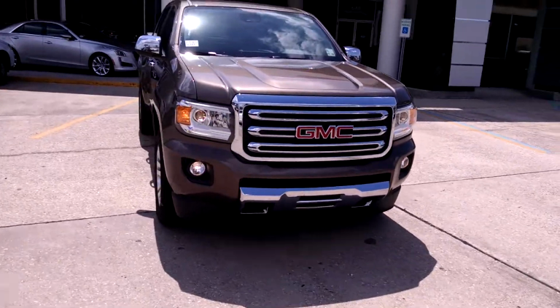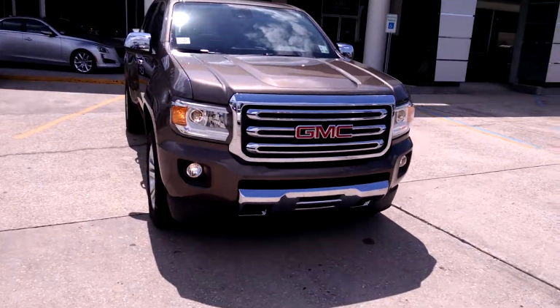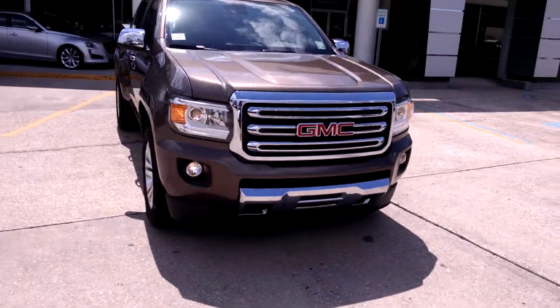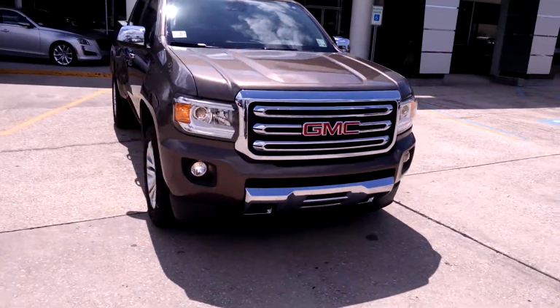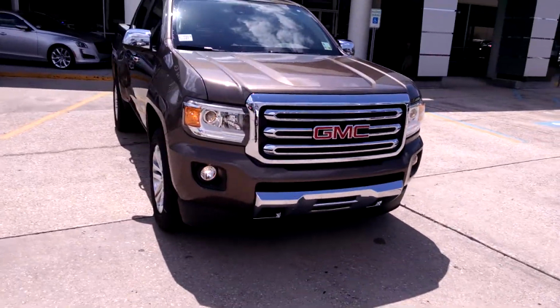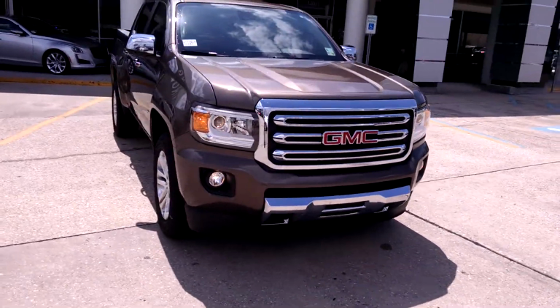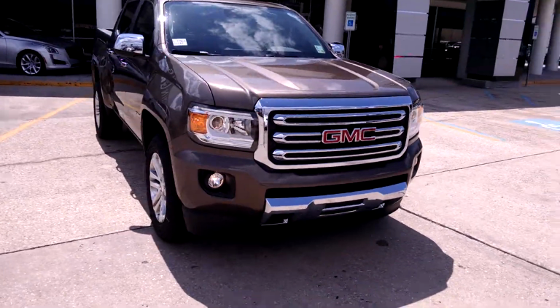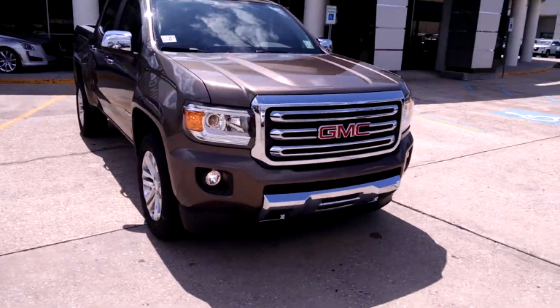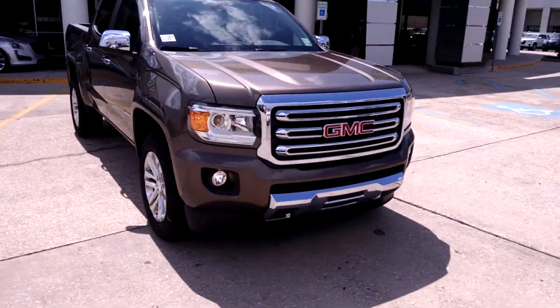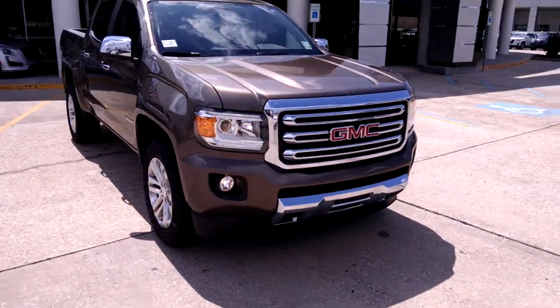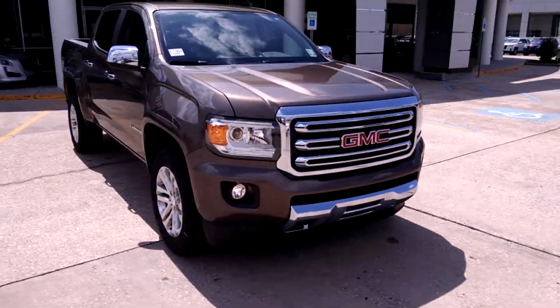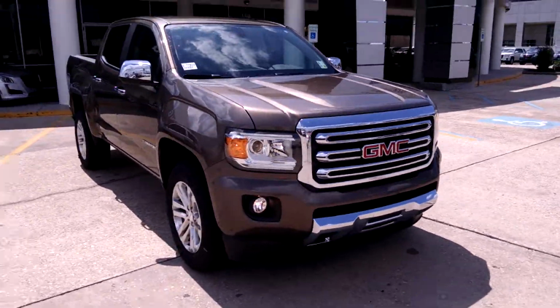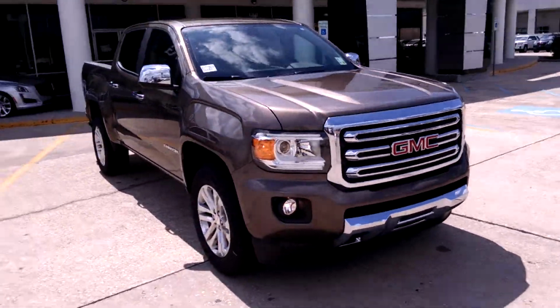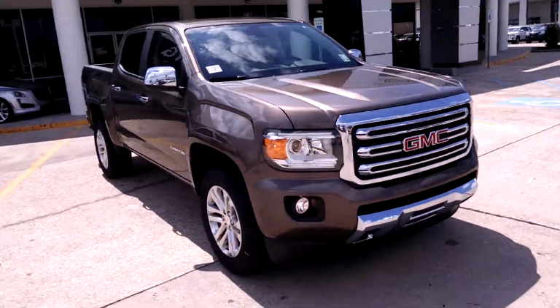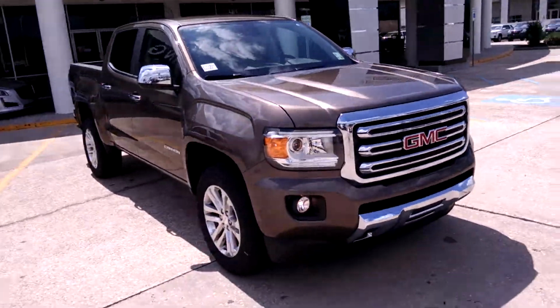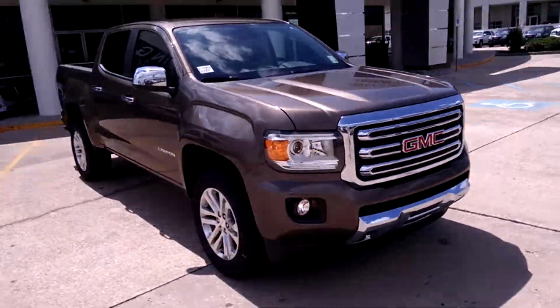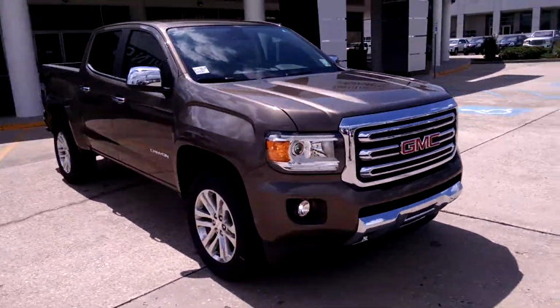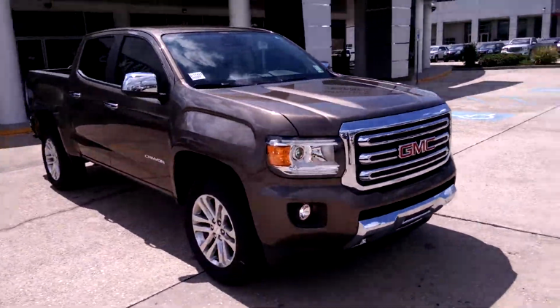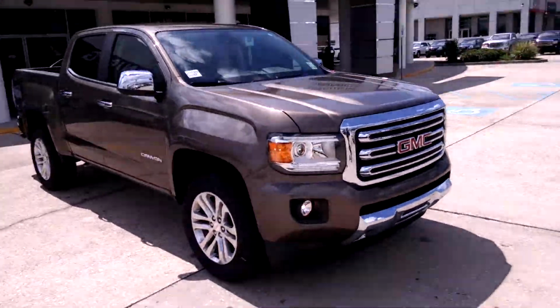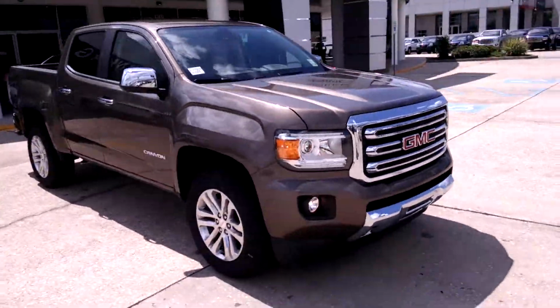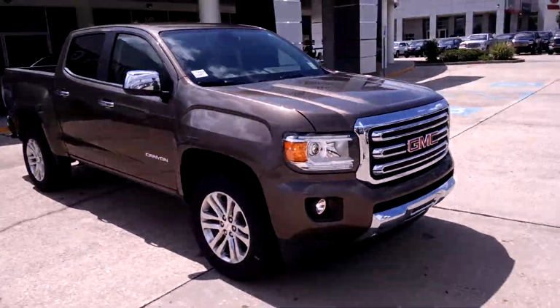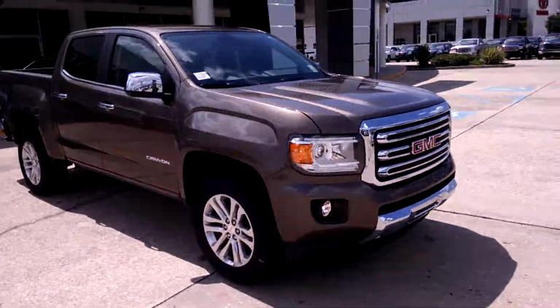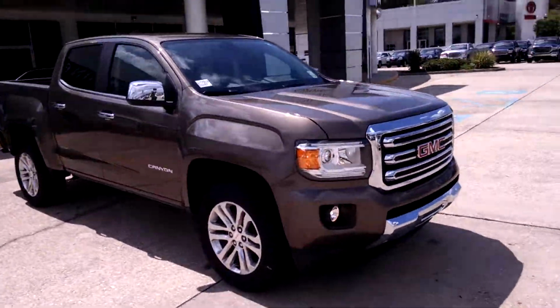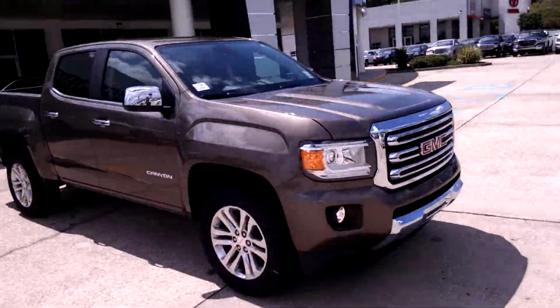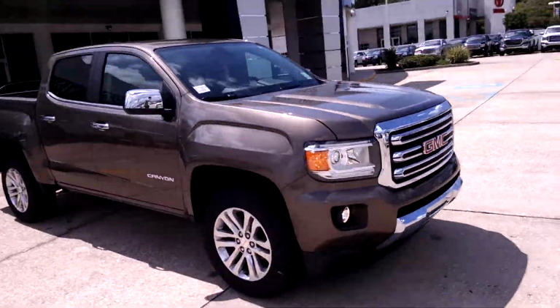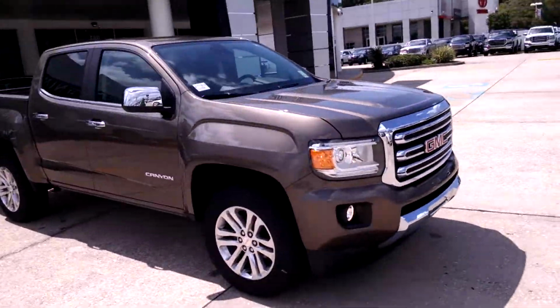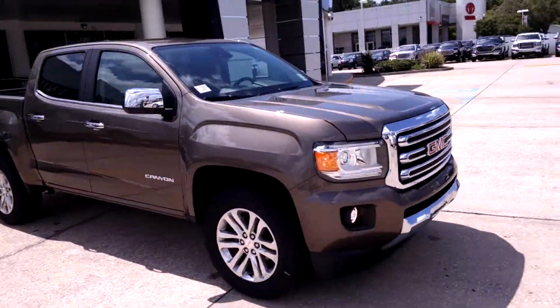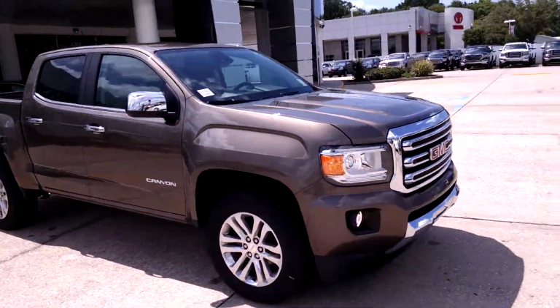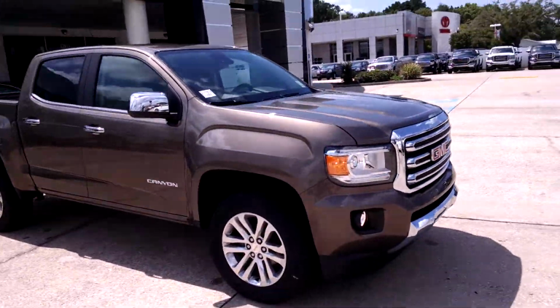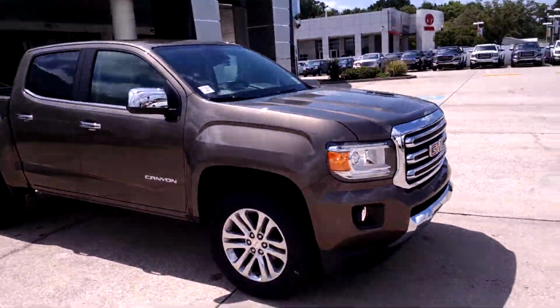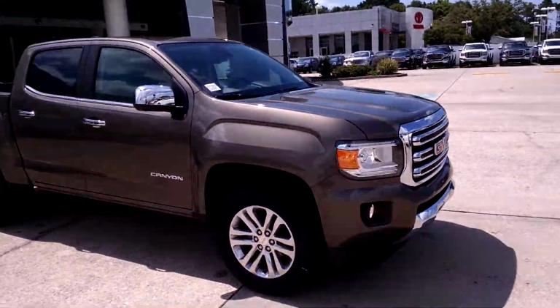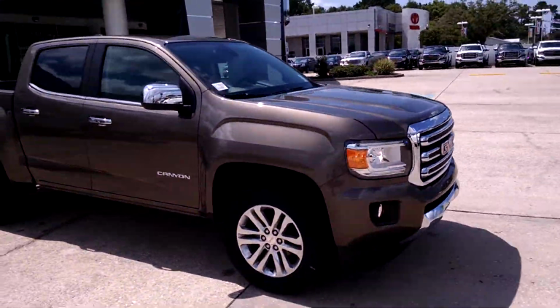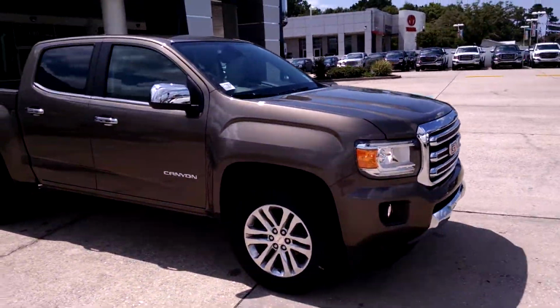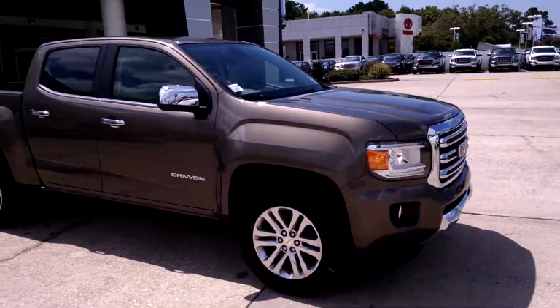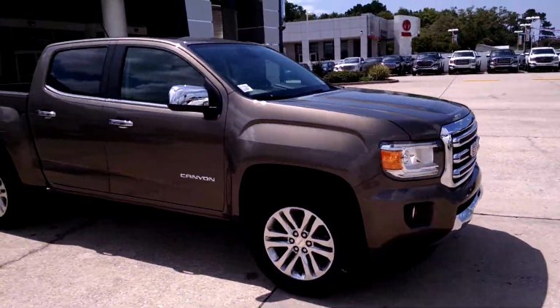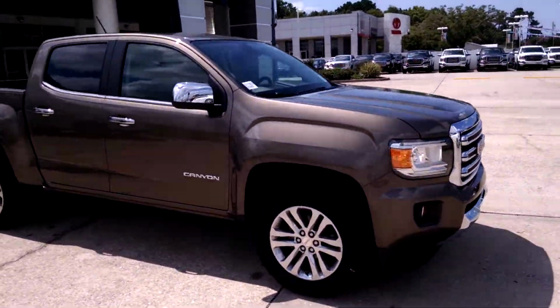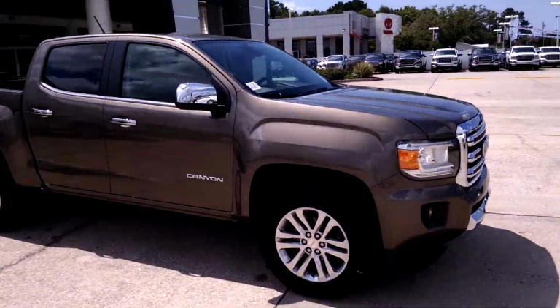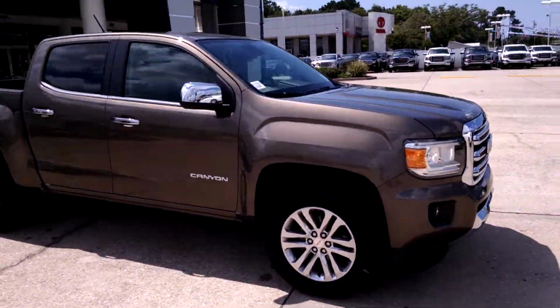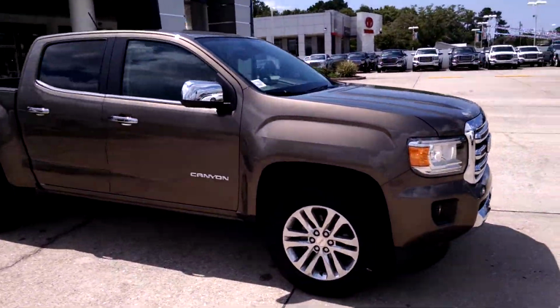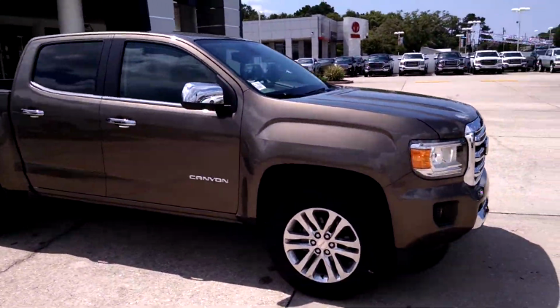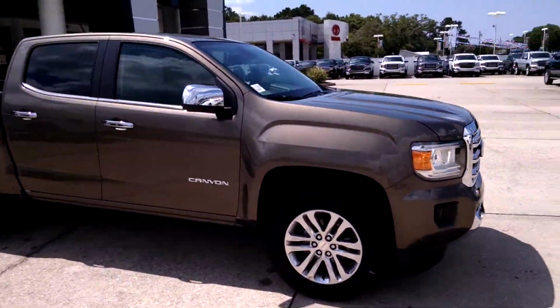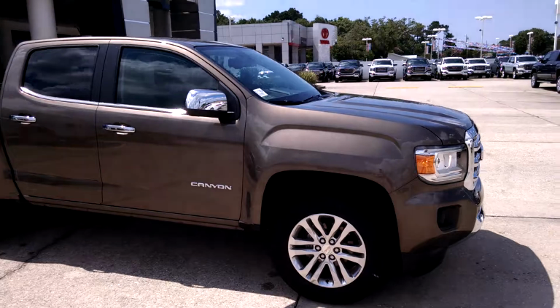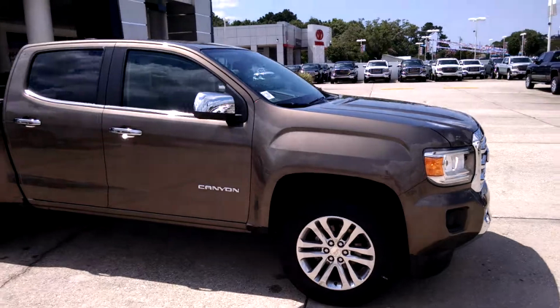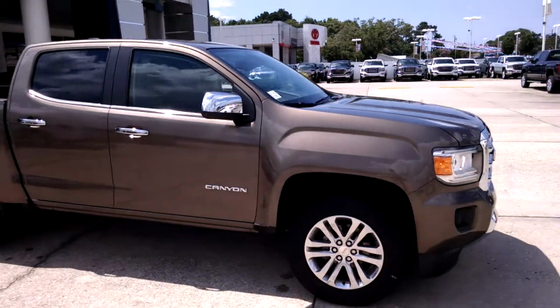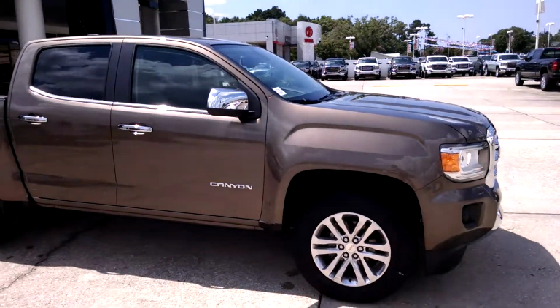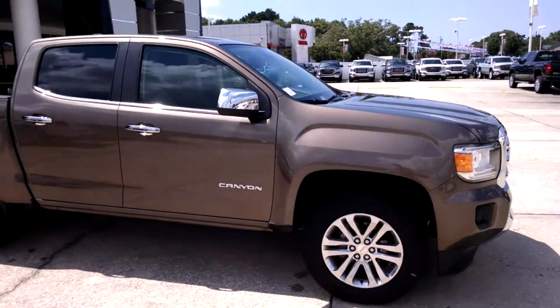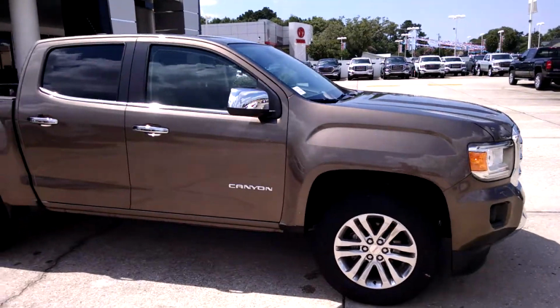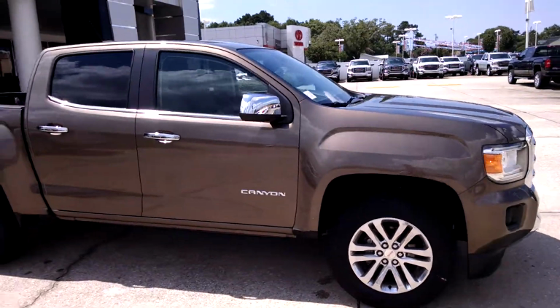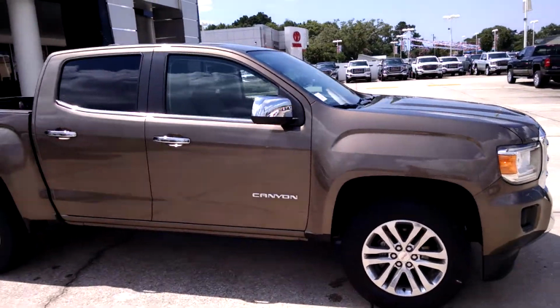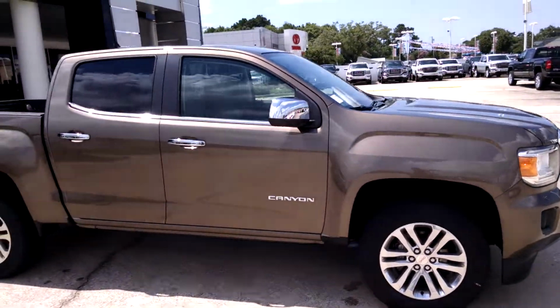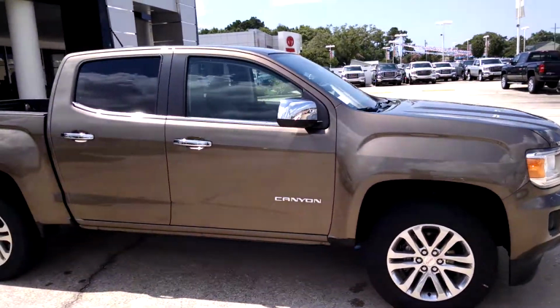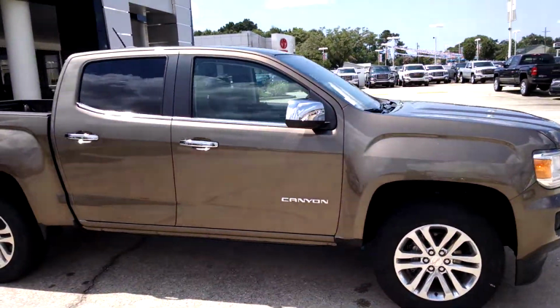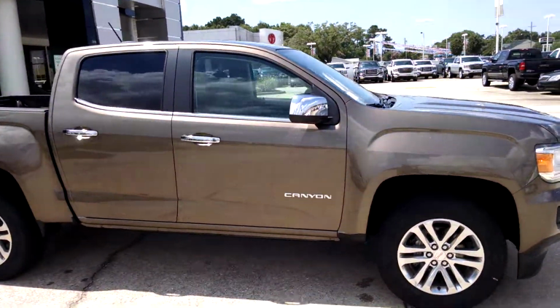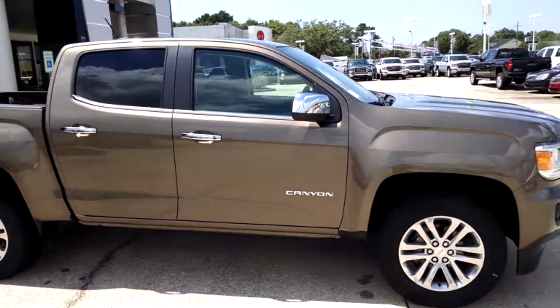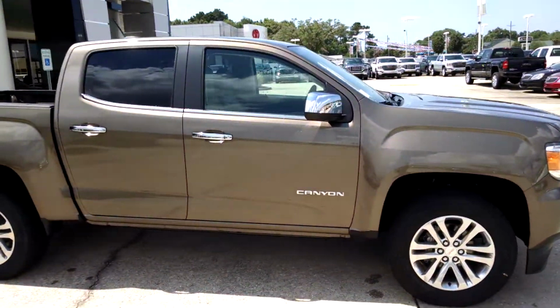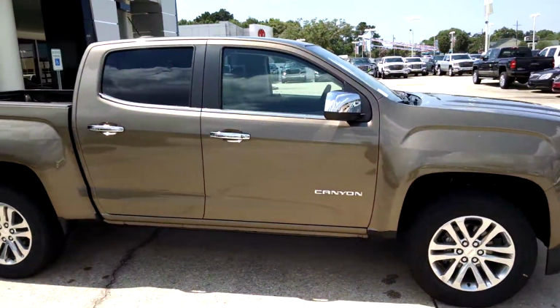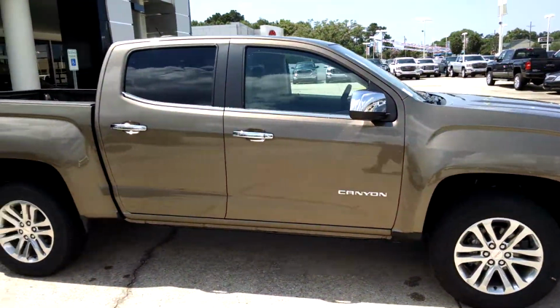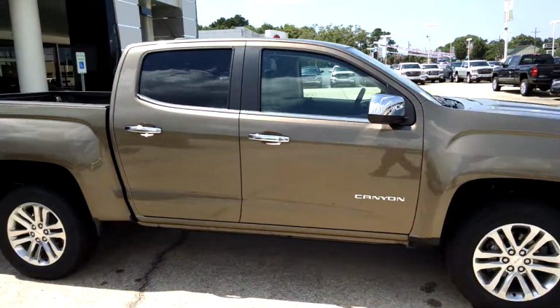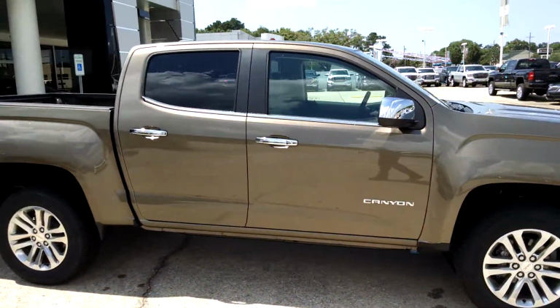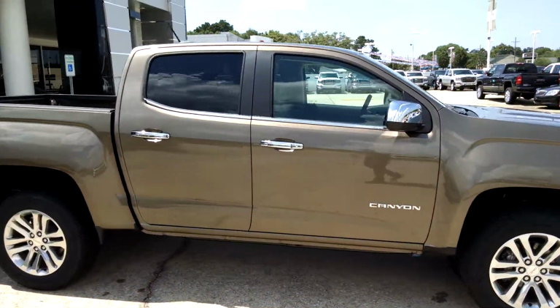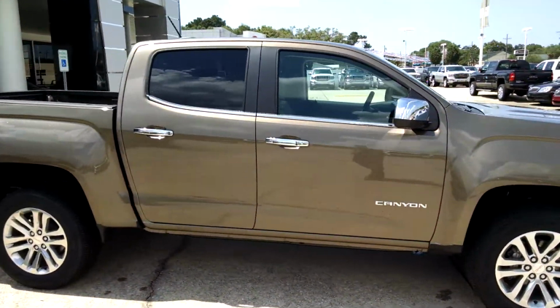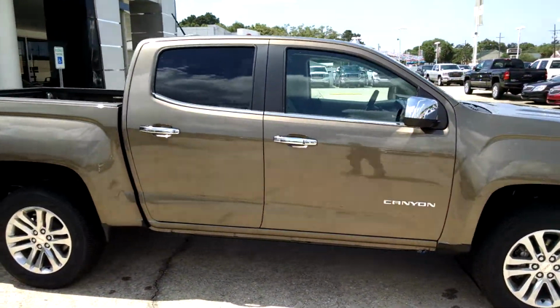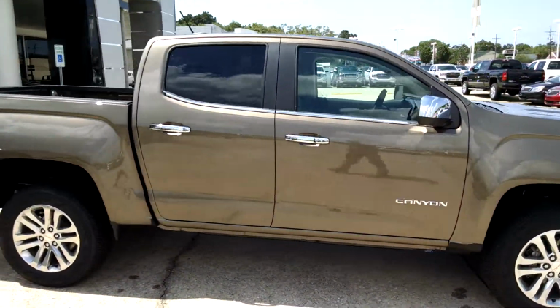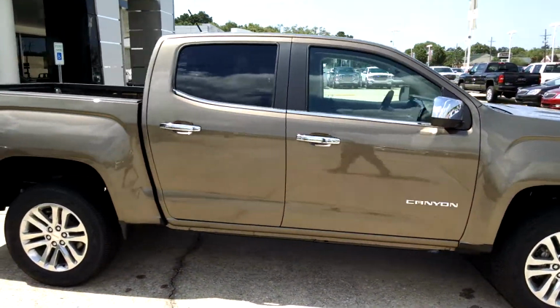I wanted to let you know about the Canyon that came in — the bronze metallic SLT crew cab short bed.